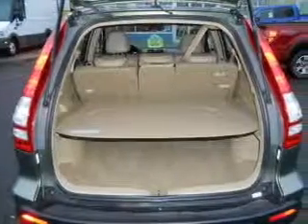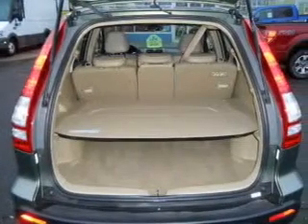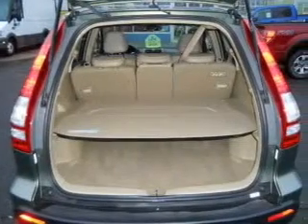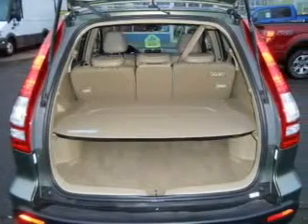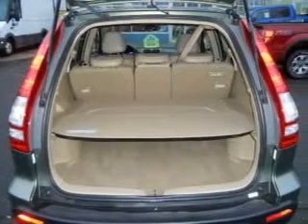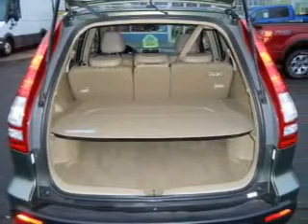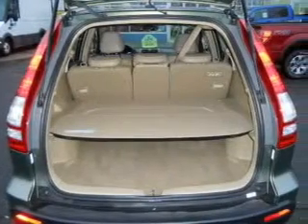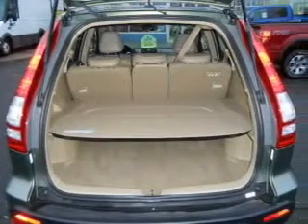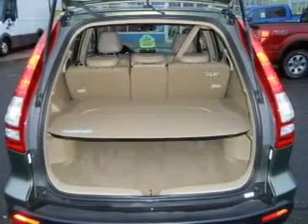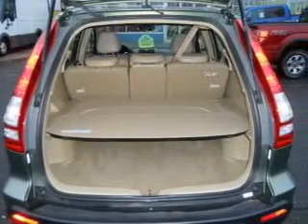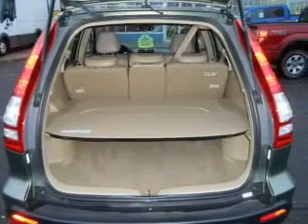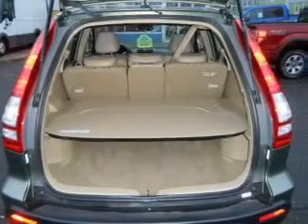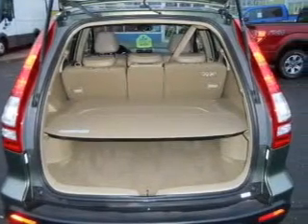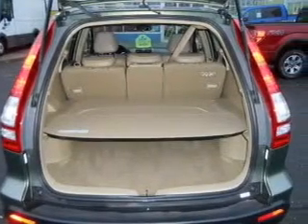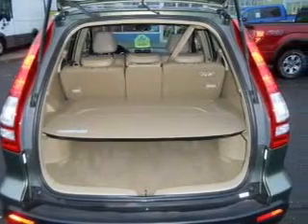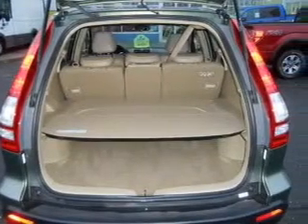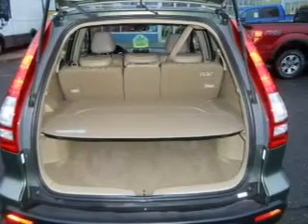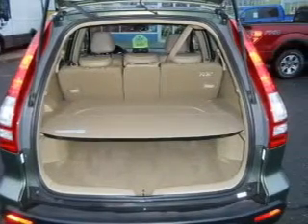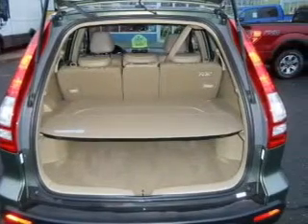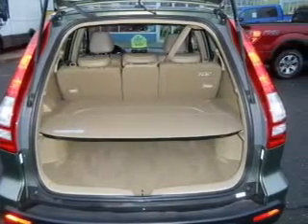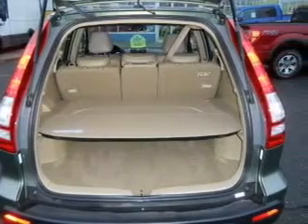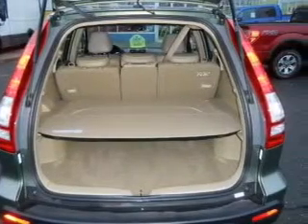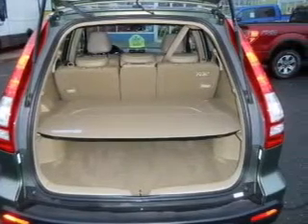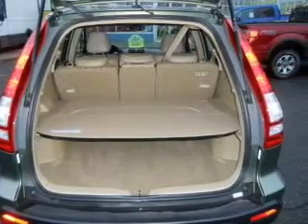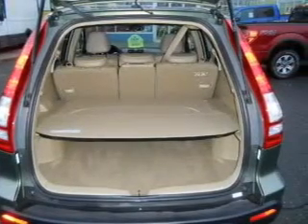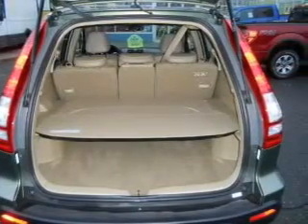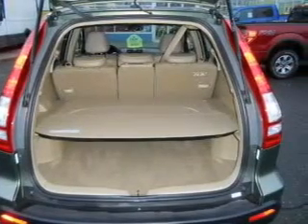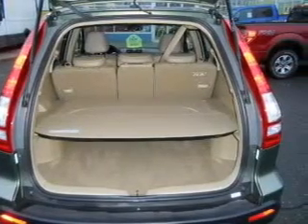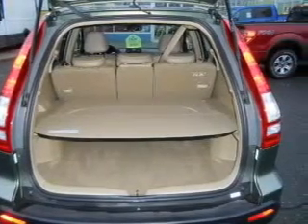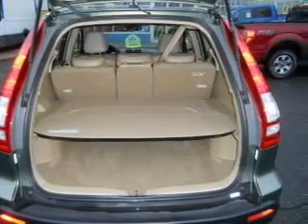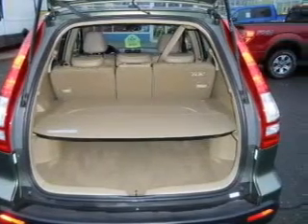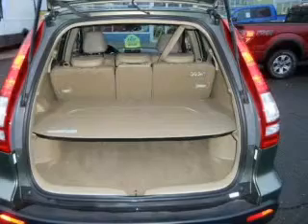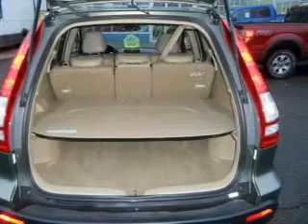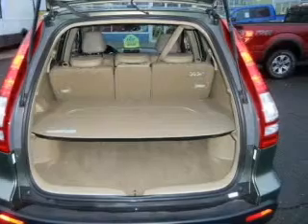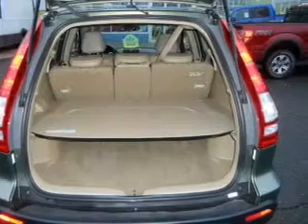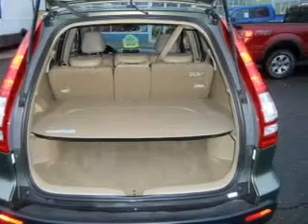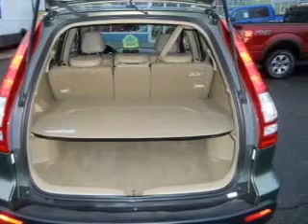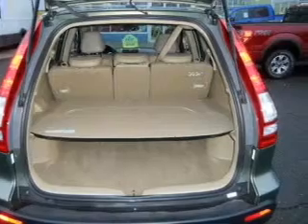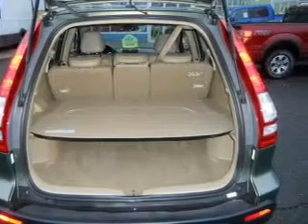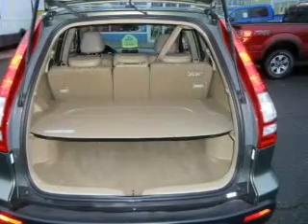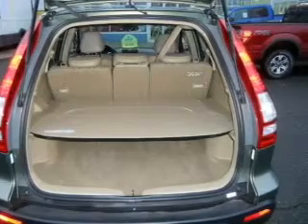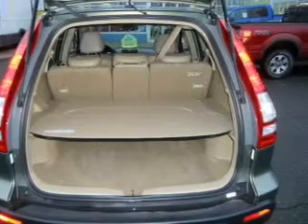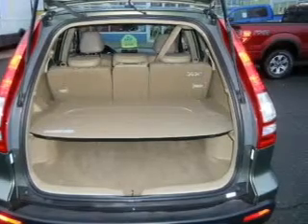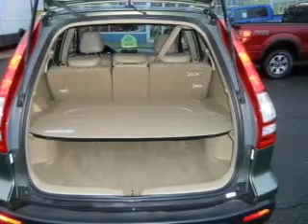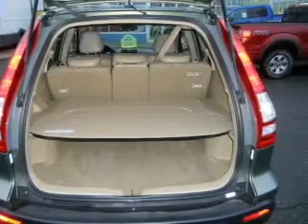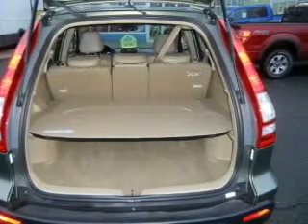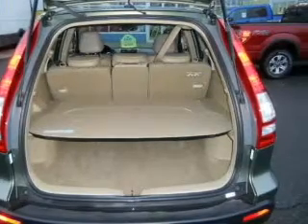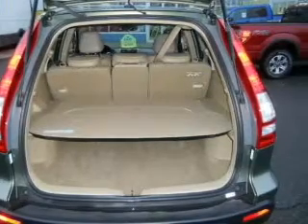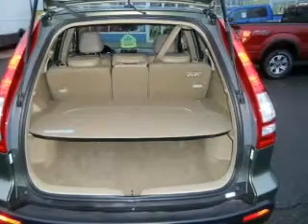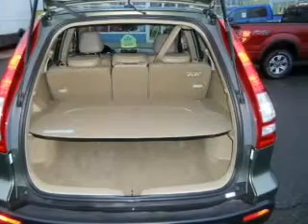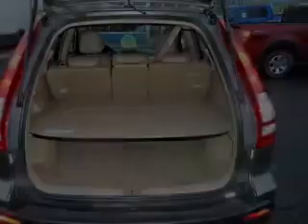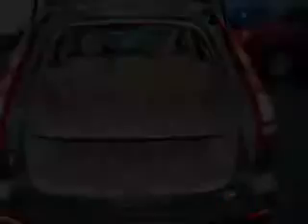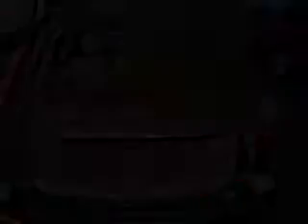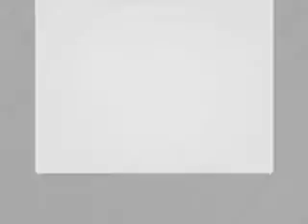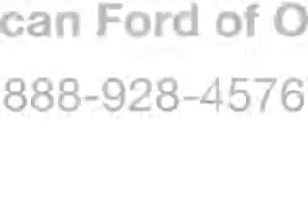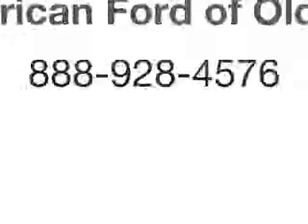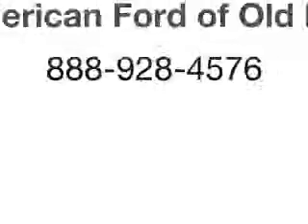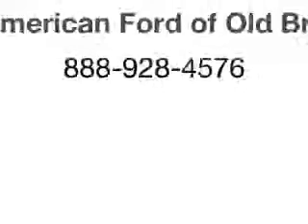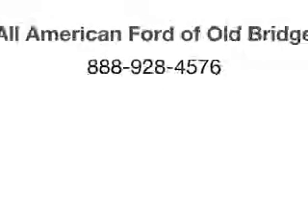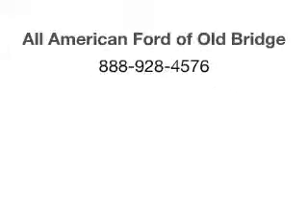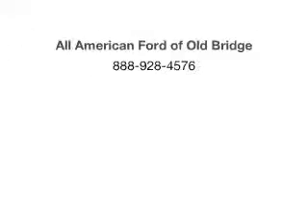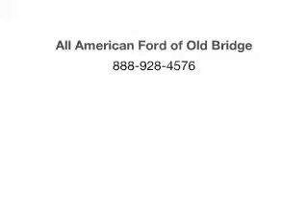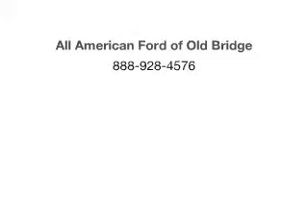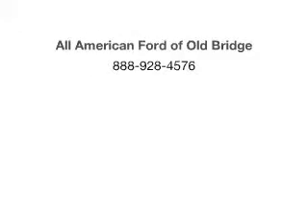Our website offers more information on all of our vehicles. Call us today to start test driving. We'll see you next time. Thank you, everybody.